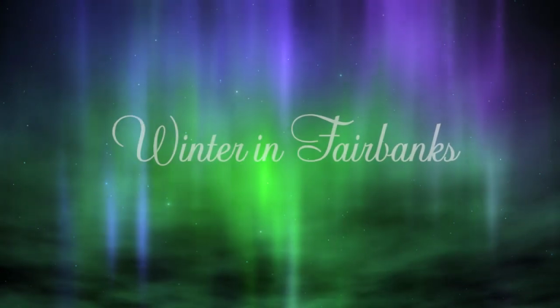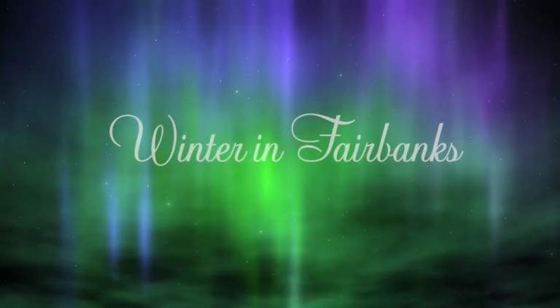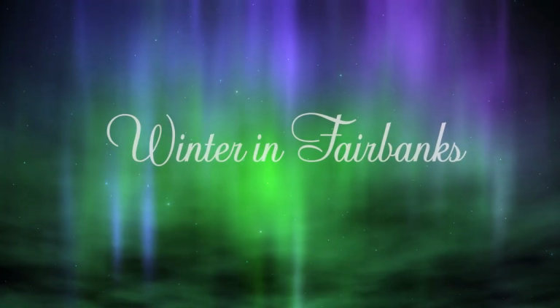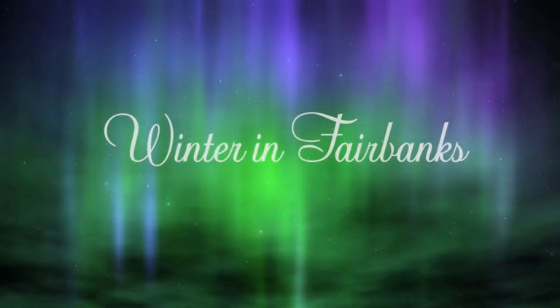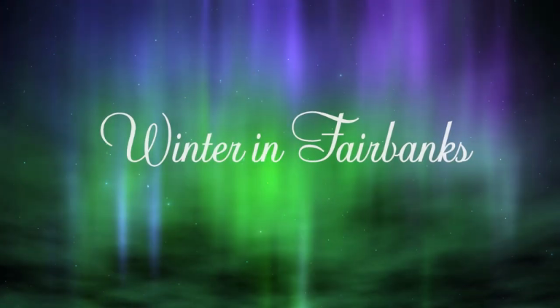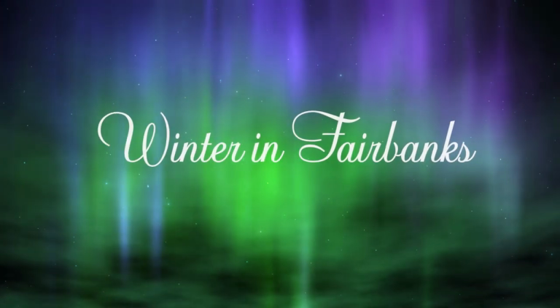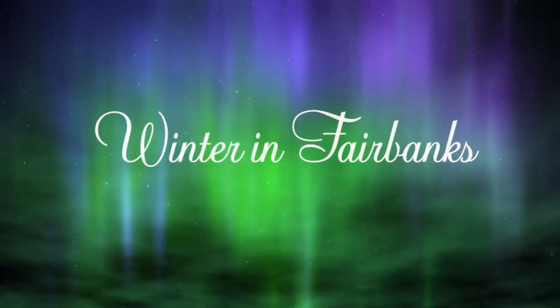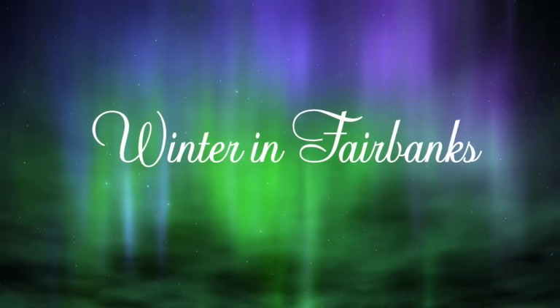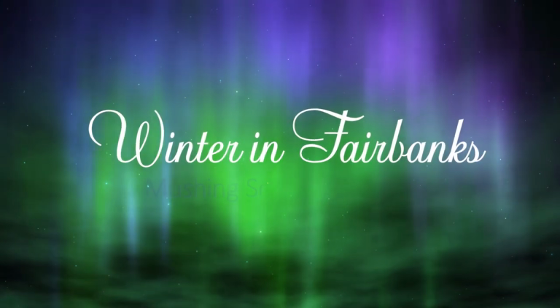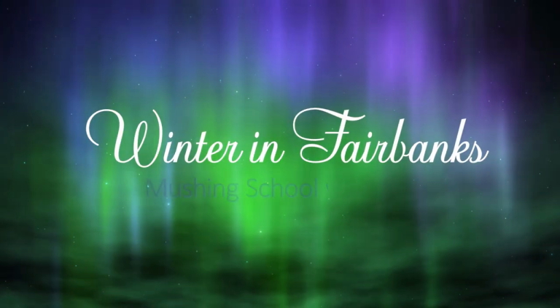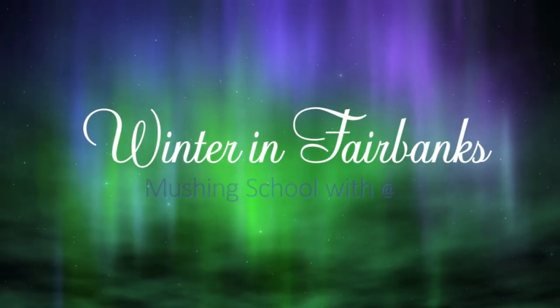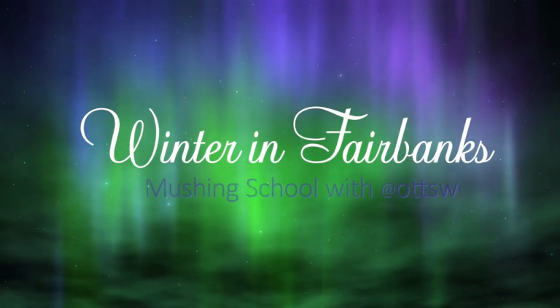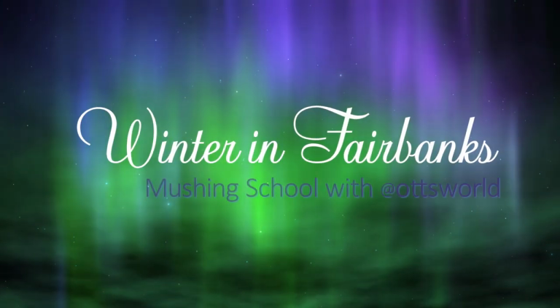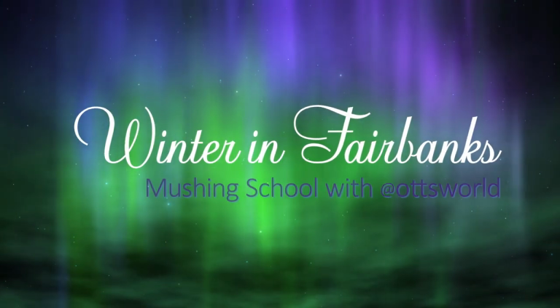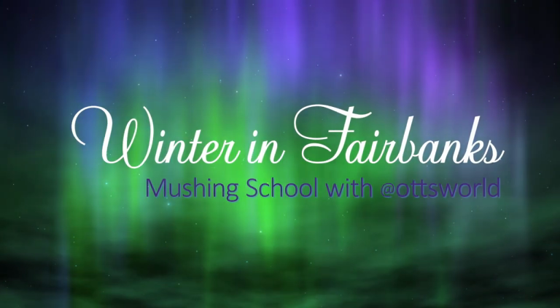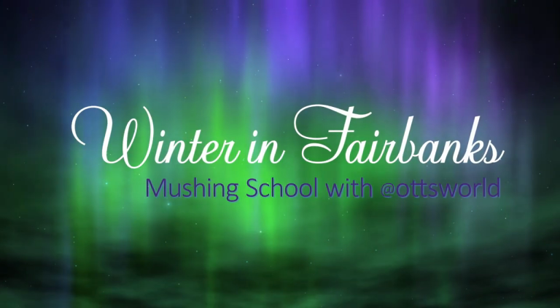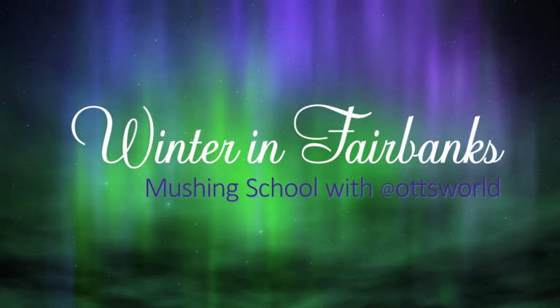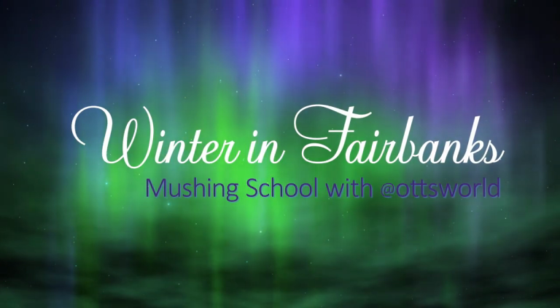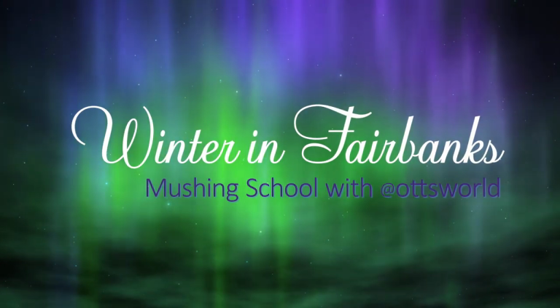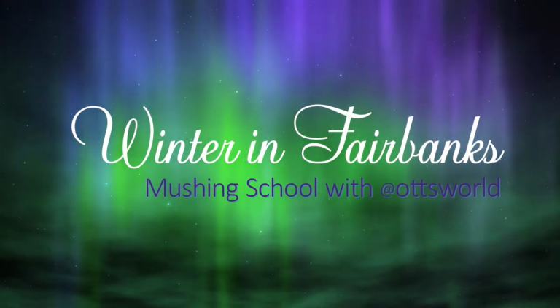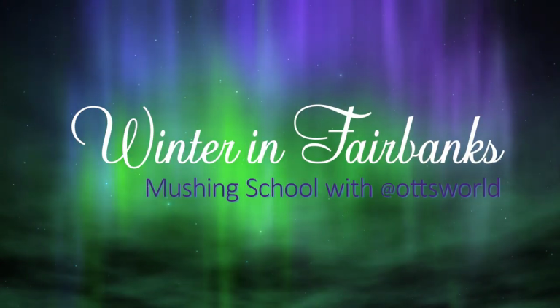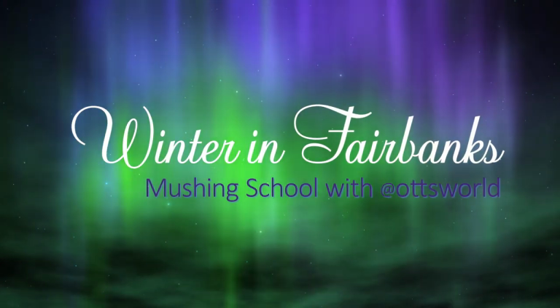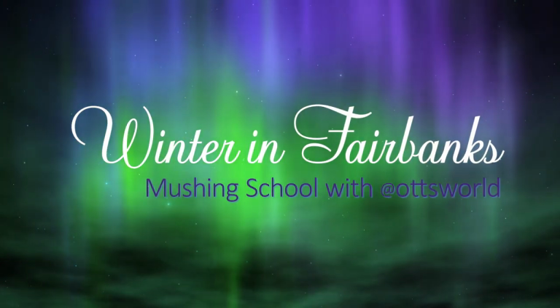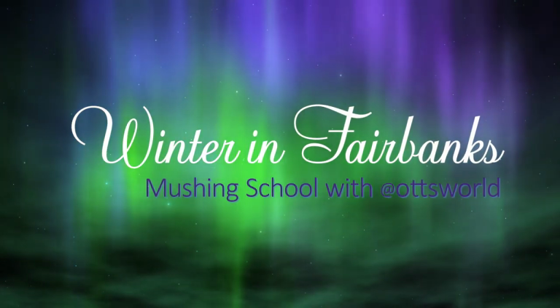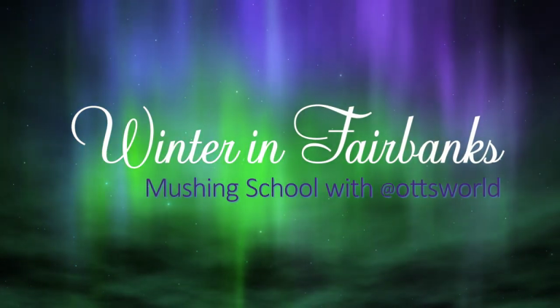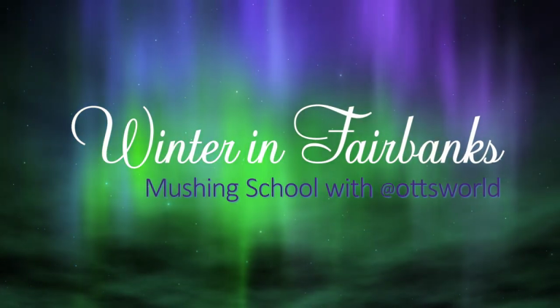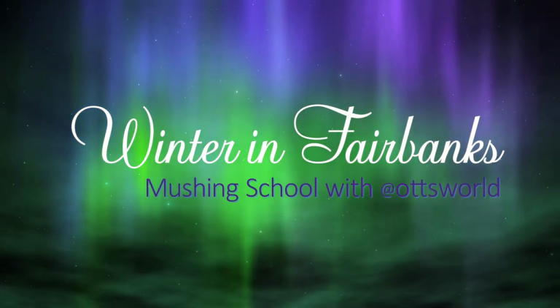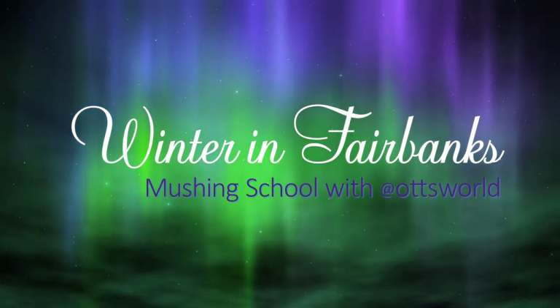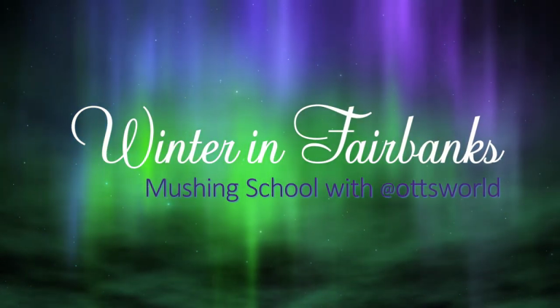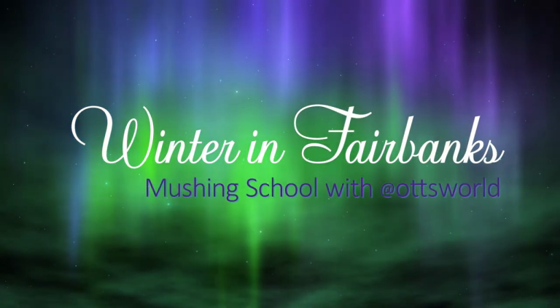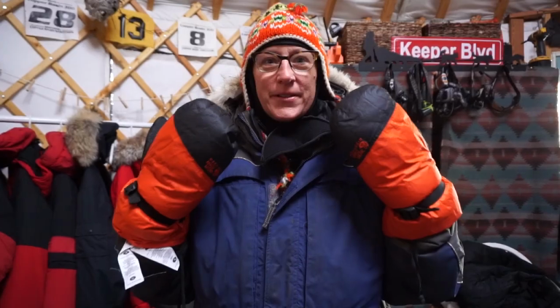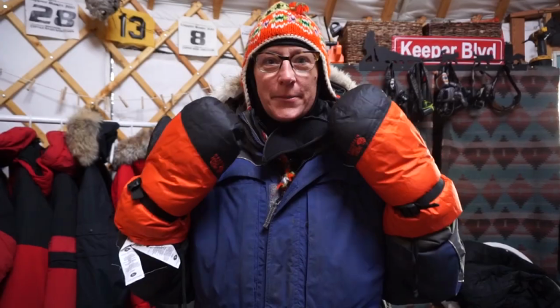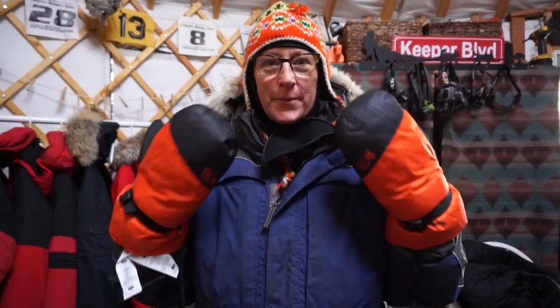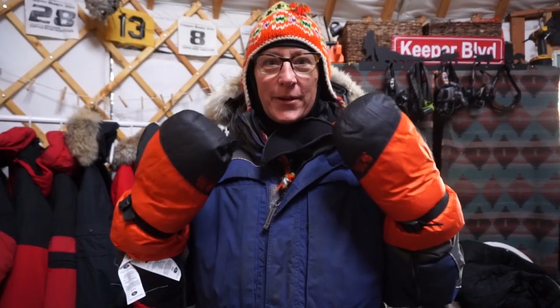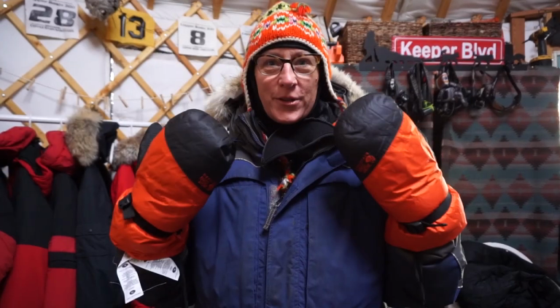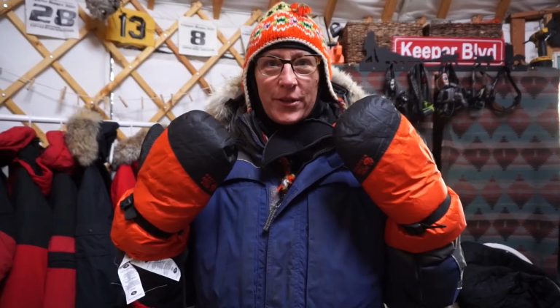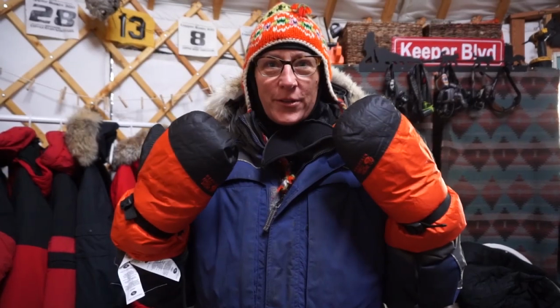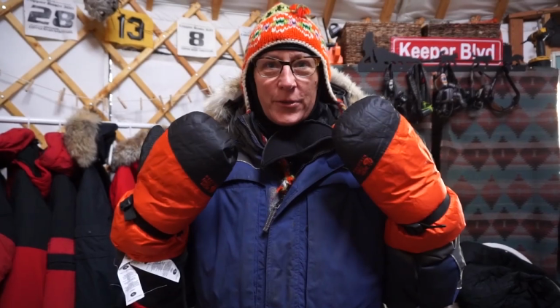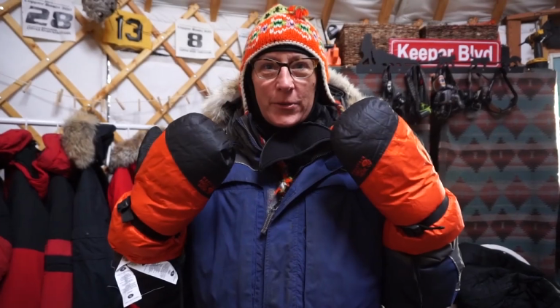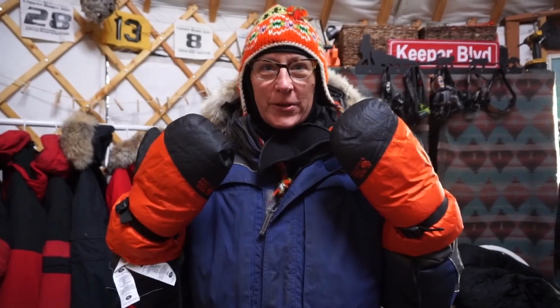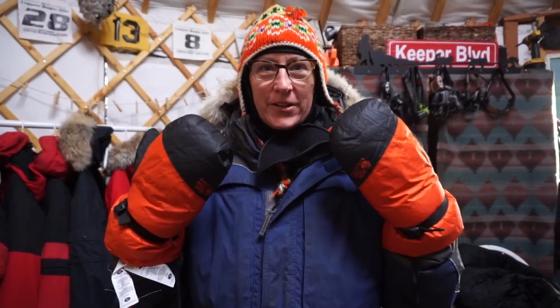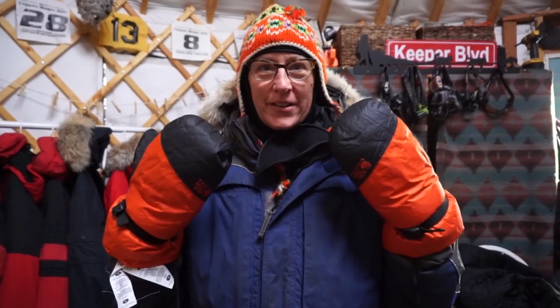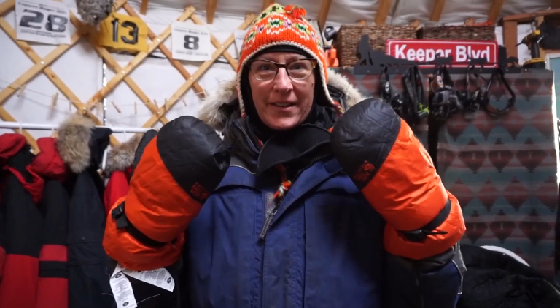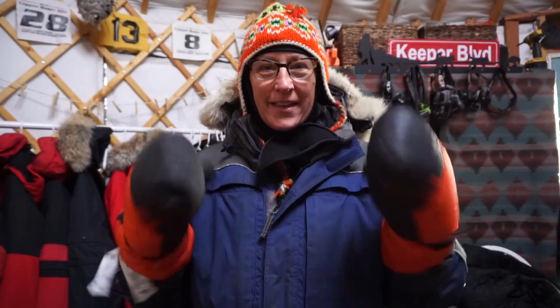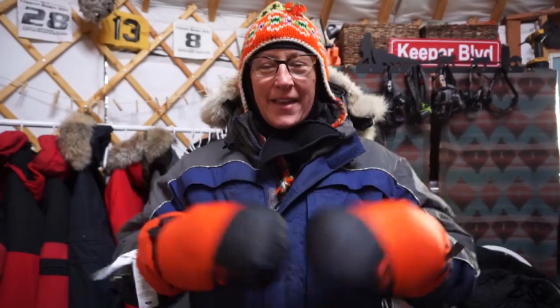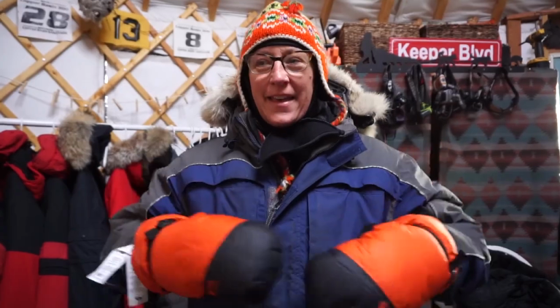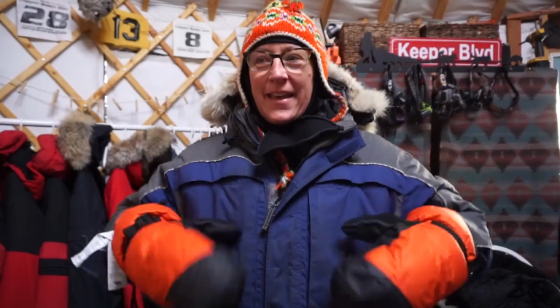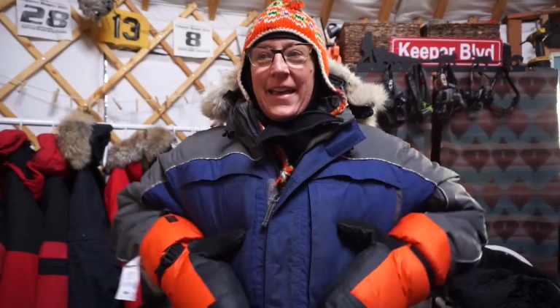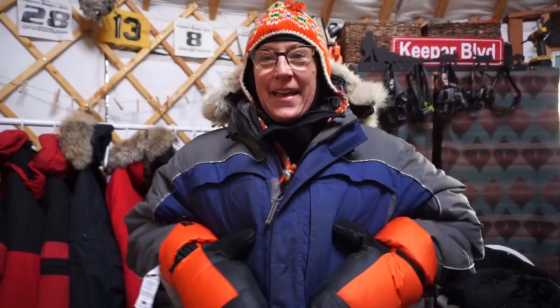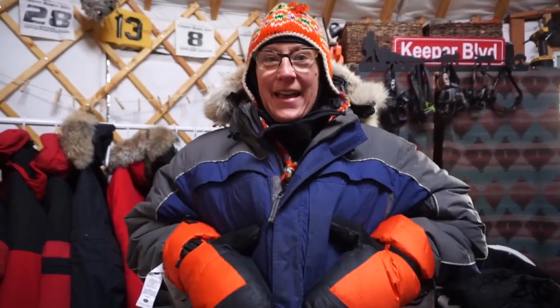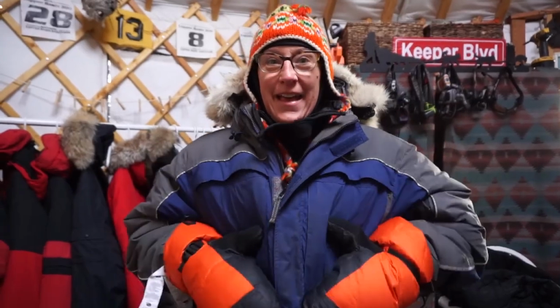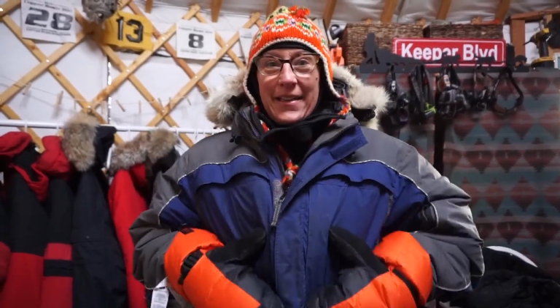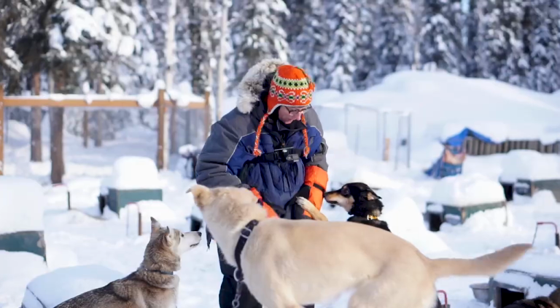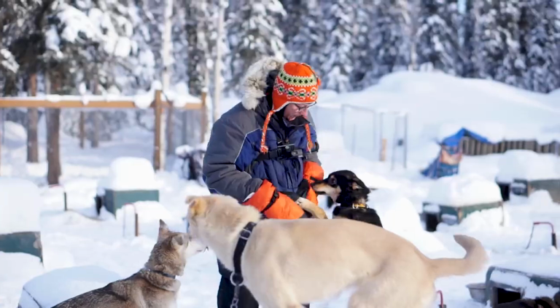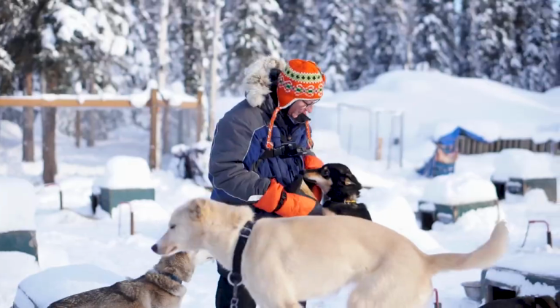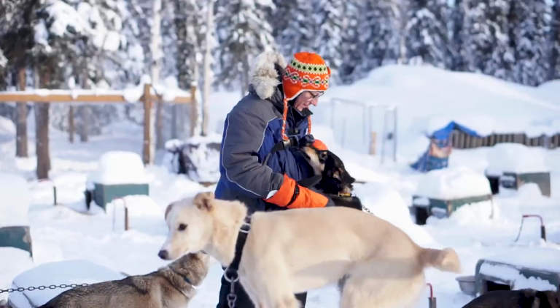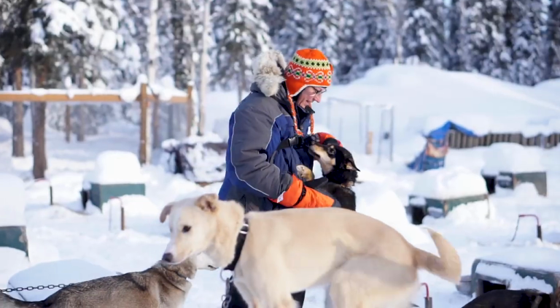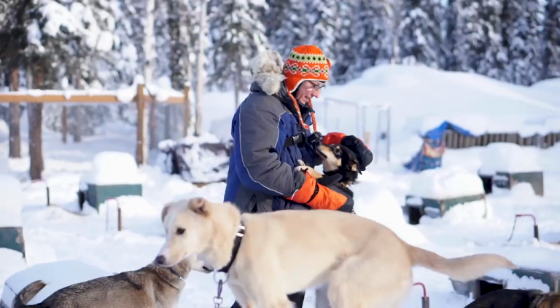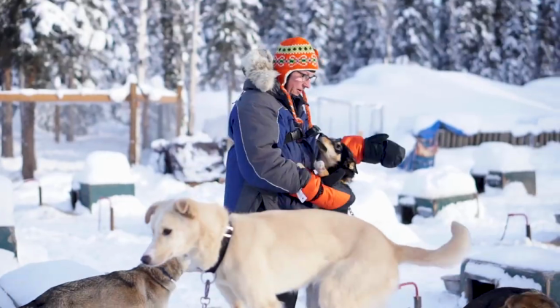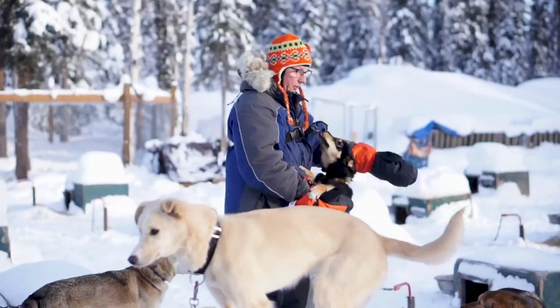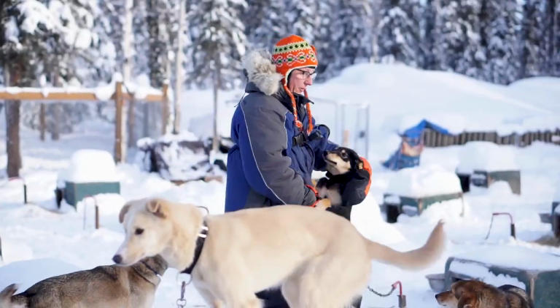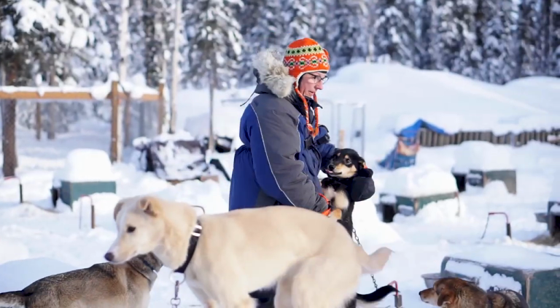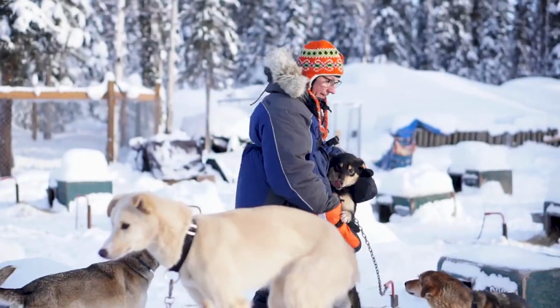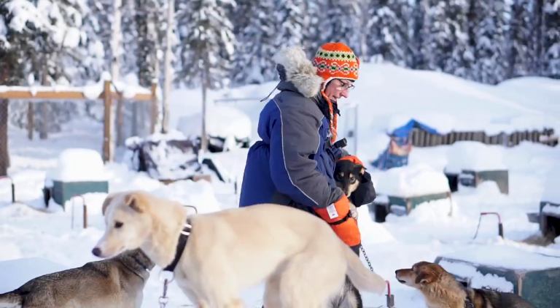I'm all suited up, ready to go to mushing school and learn how to mush my own team.